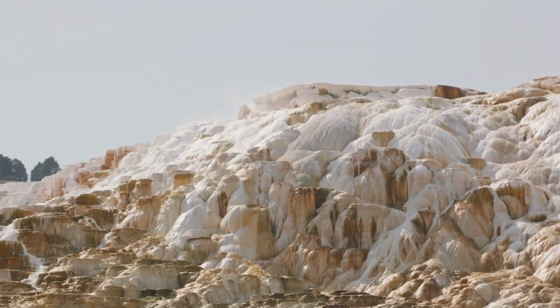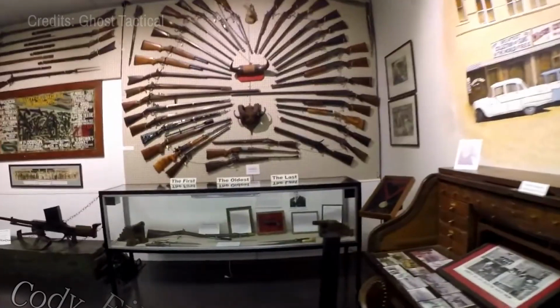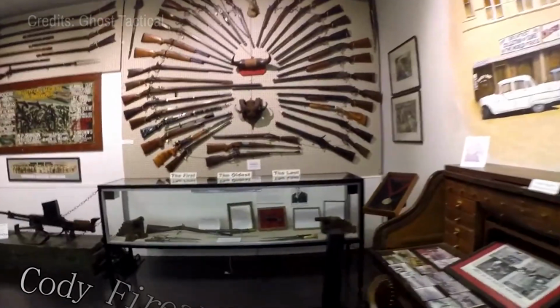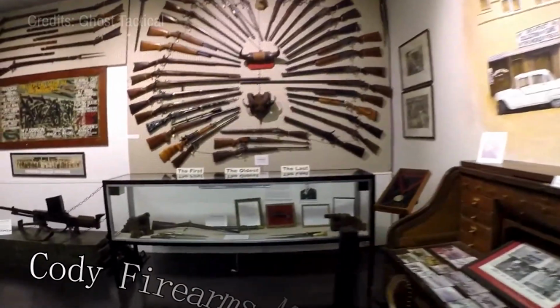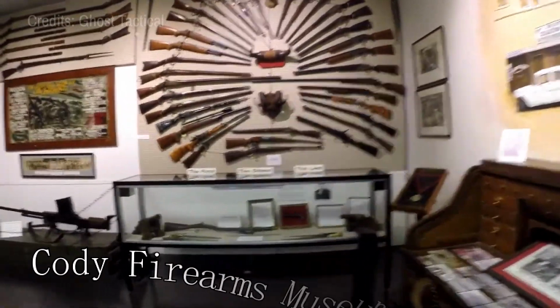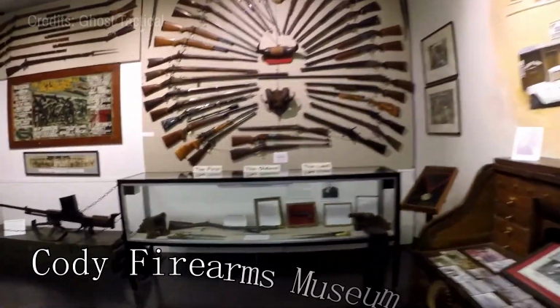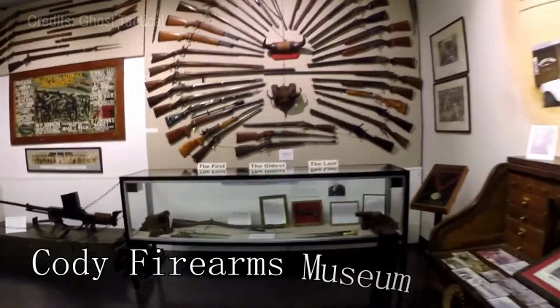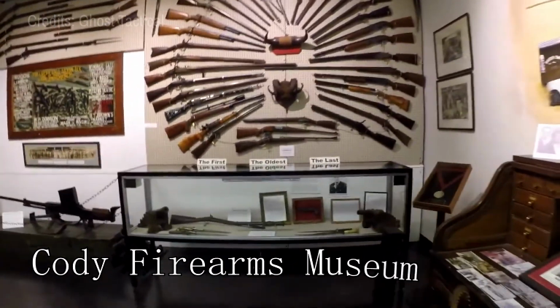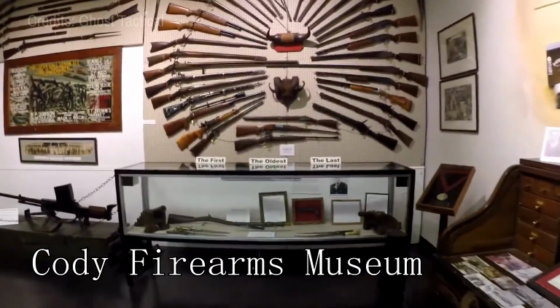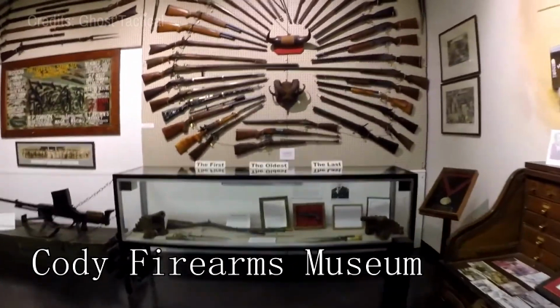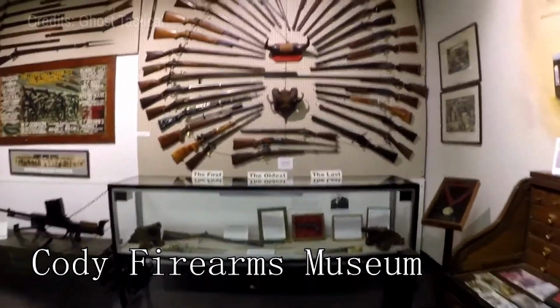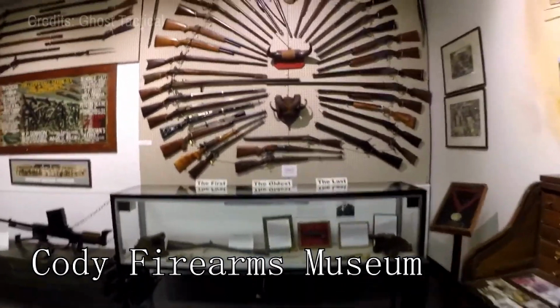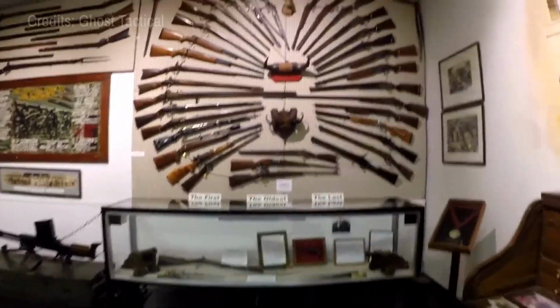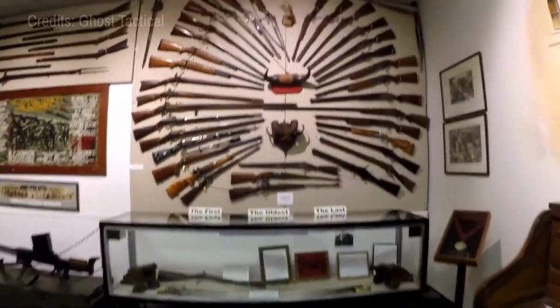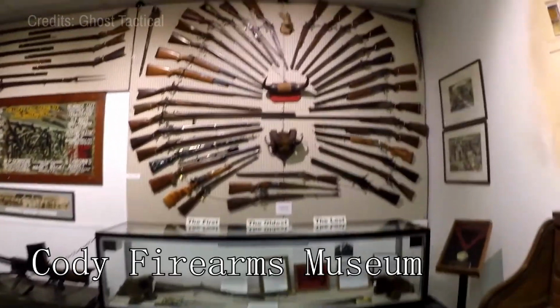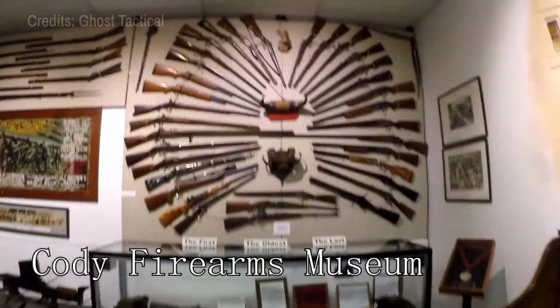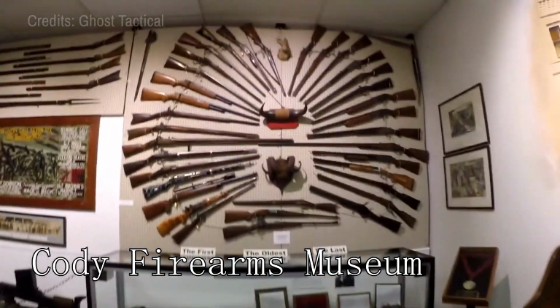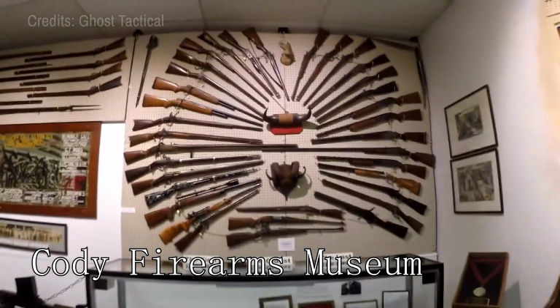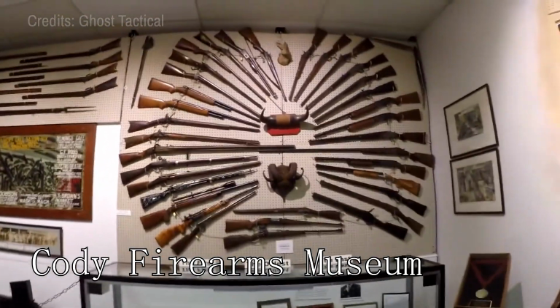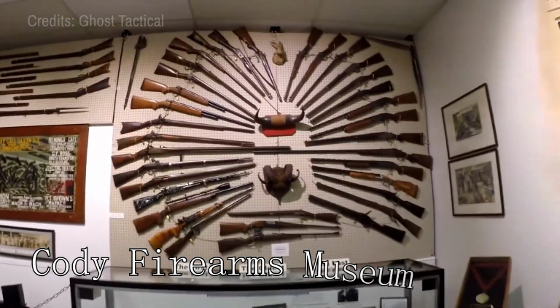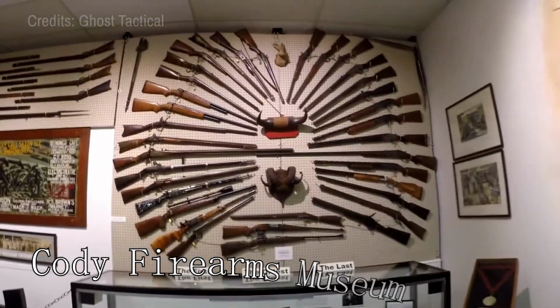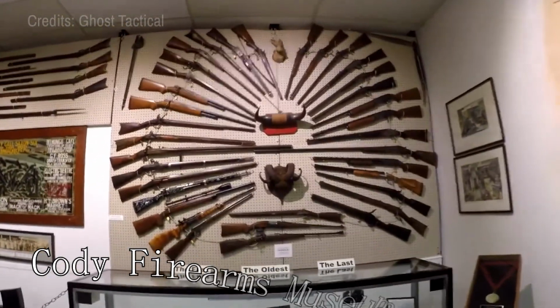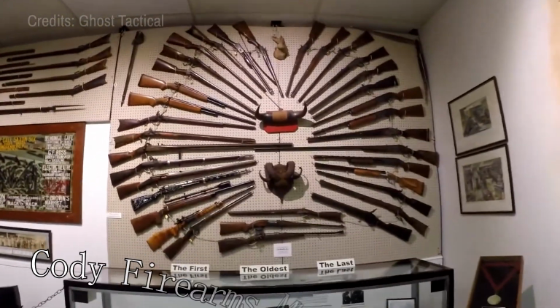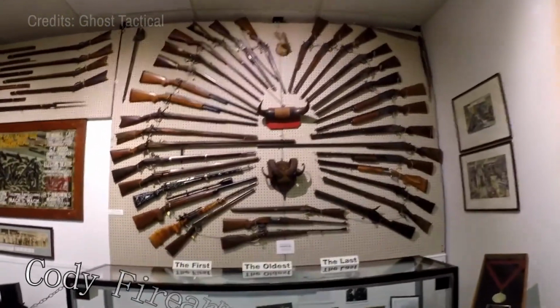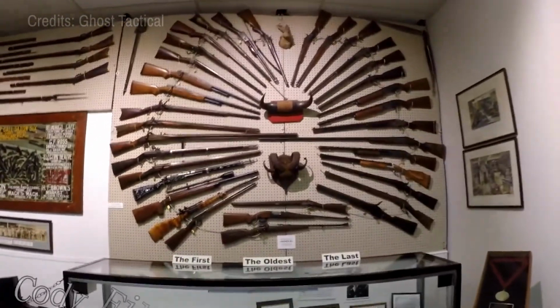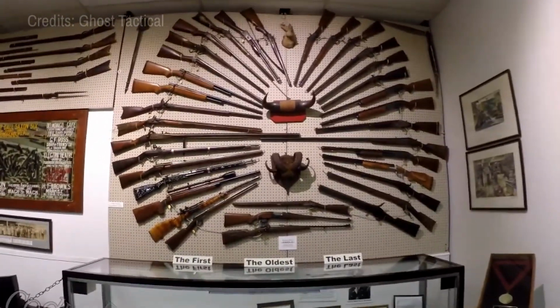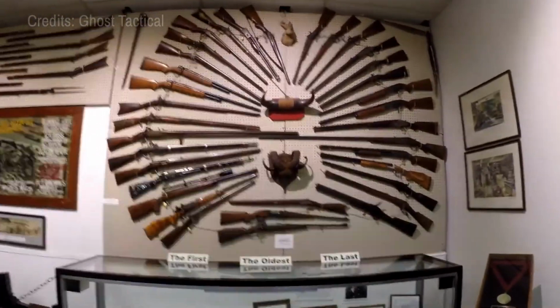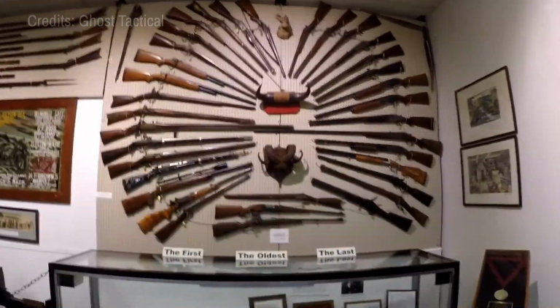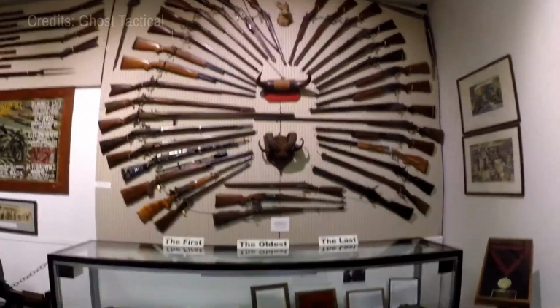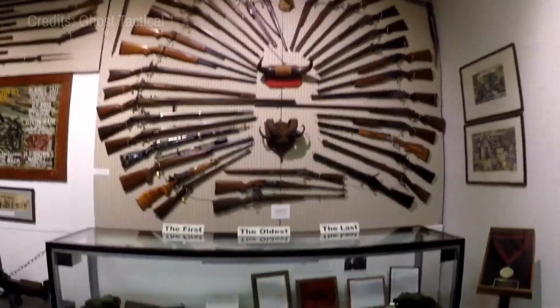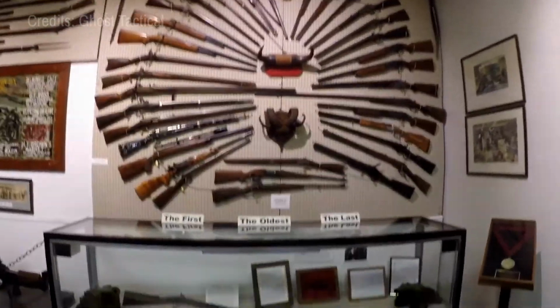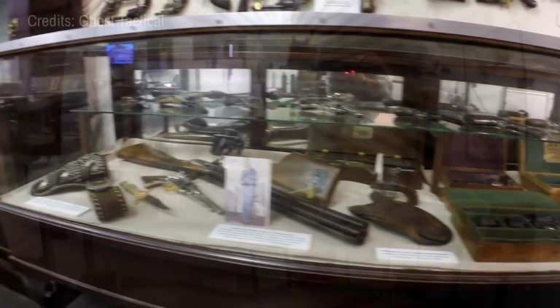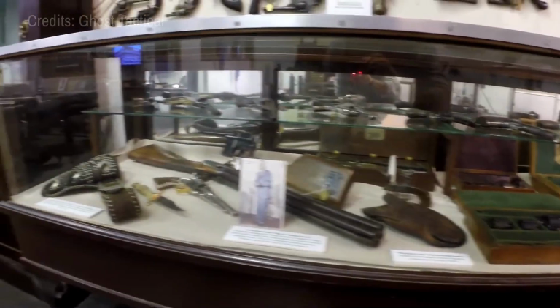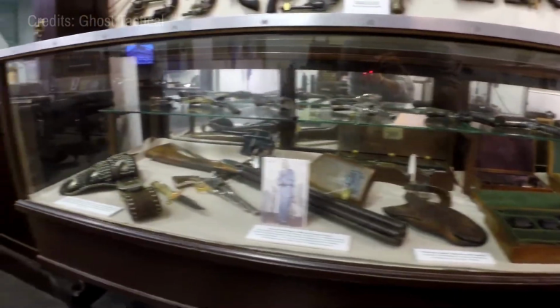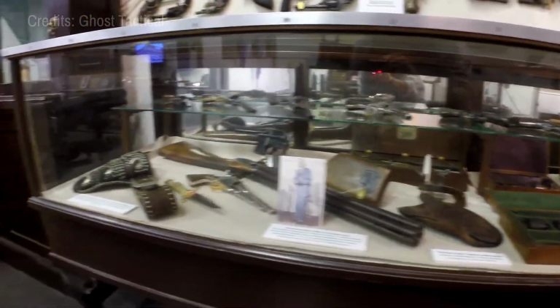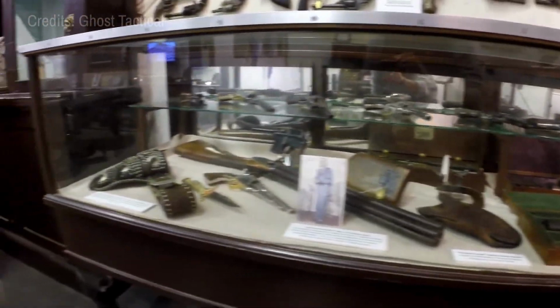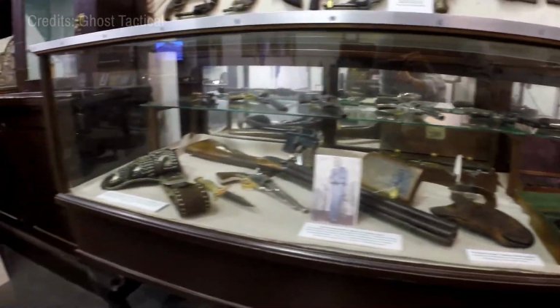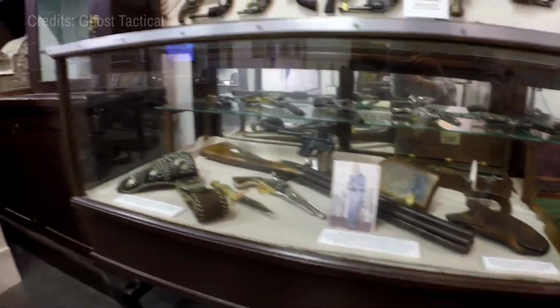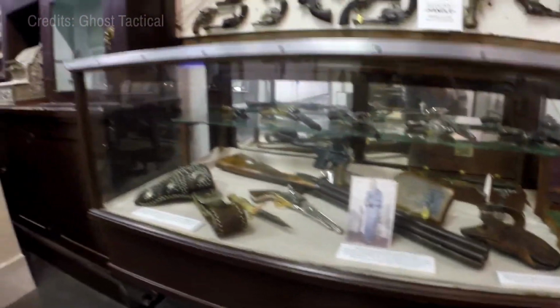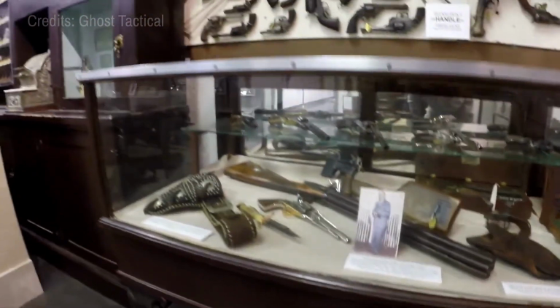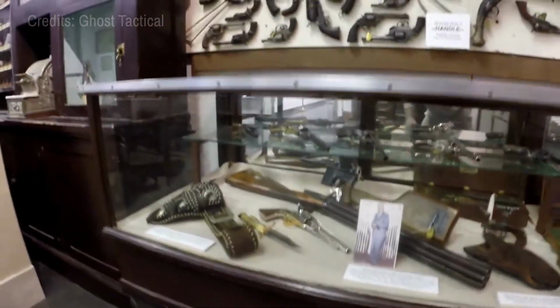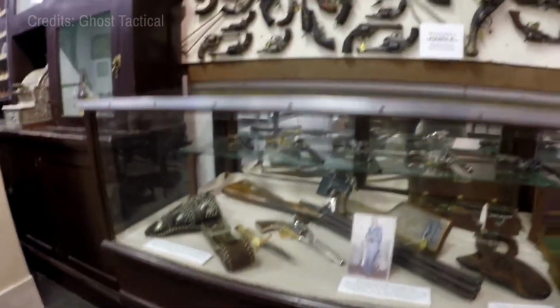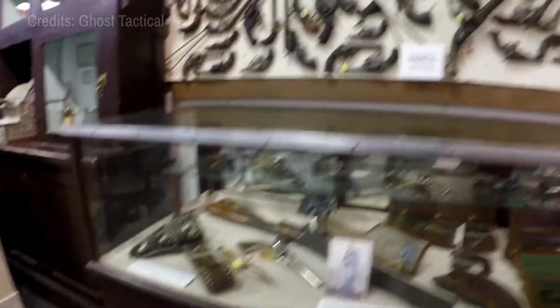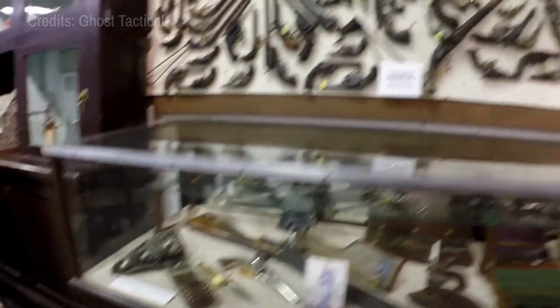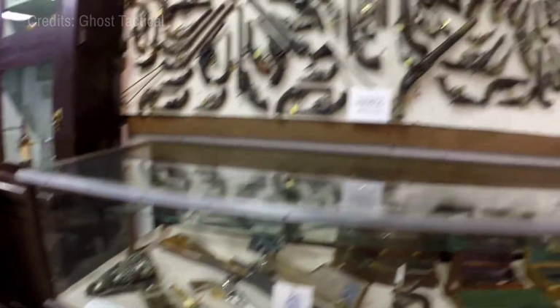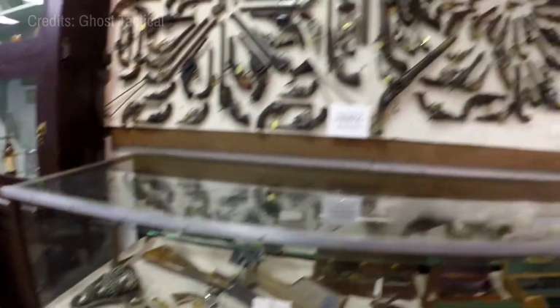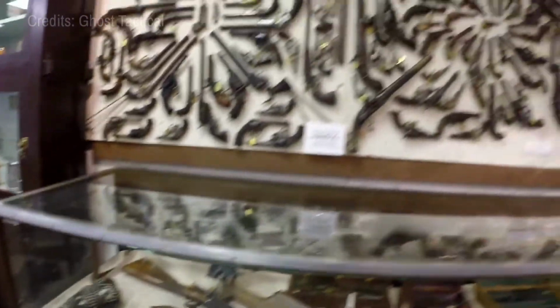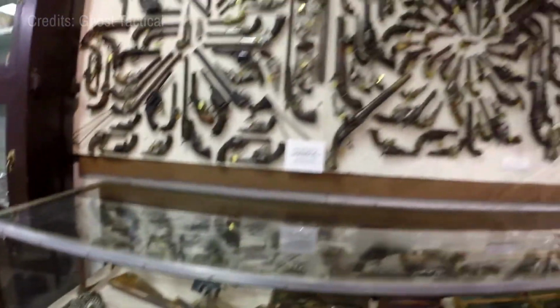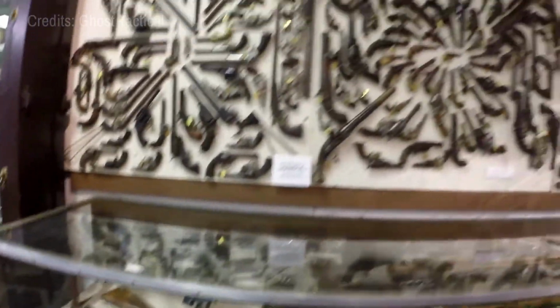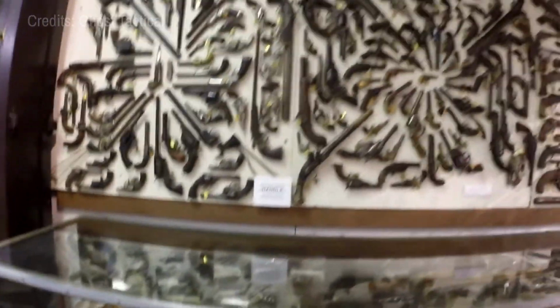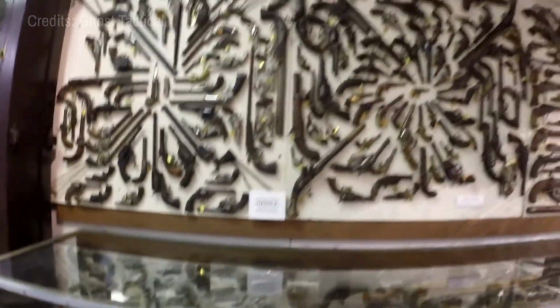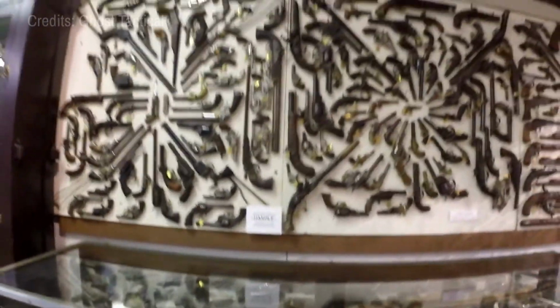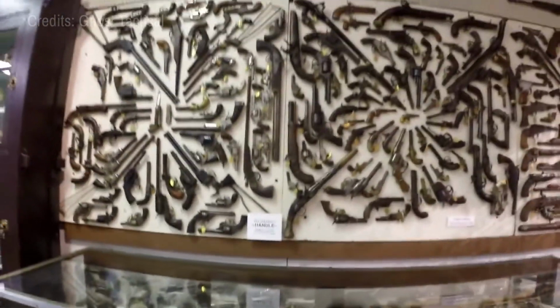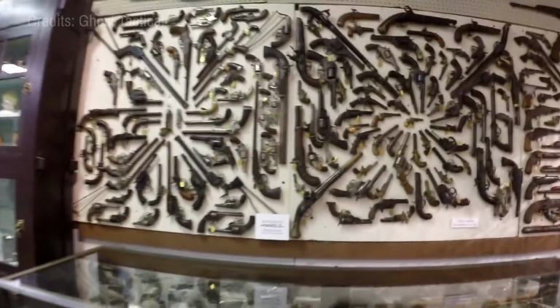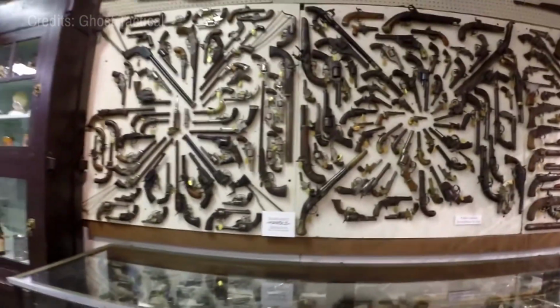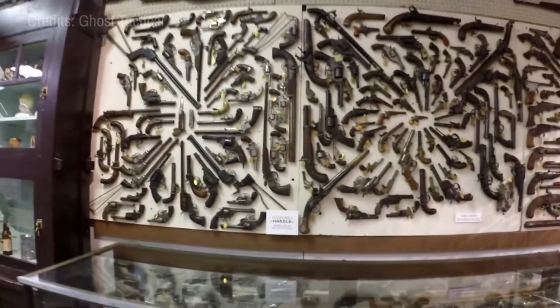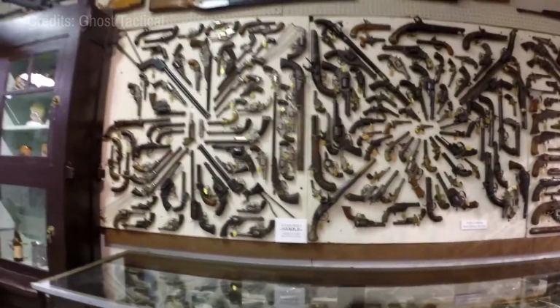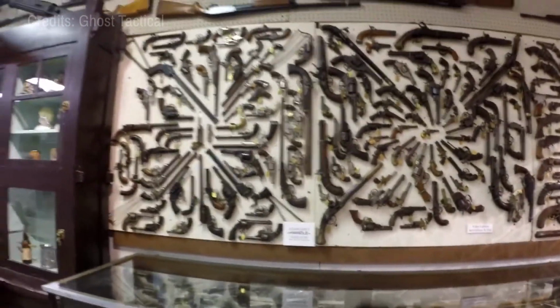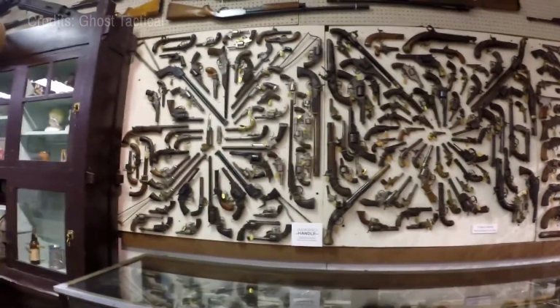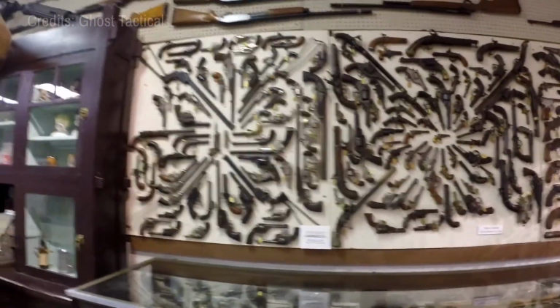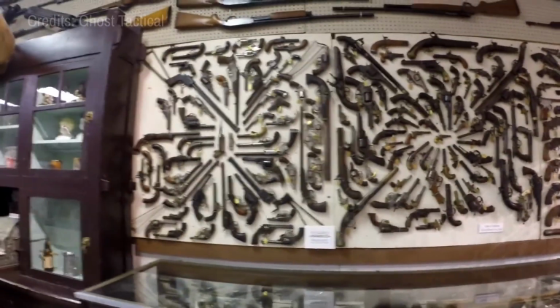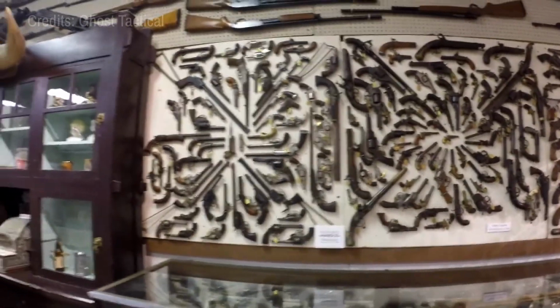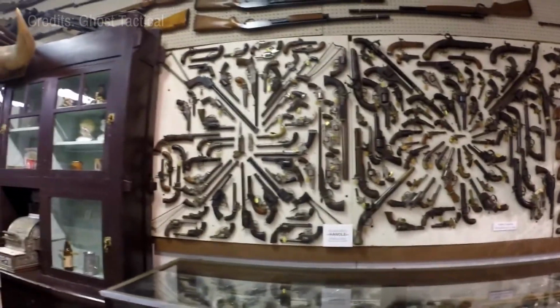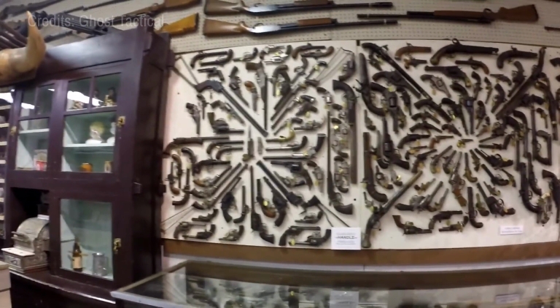At number twenty-two, we have the Cody Firearms Museum. This museum houses an impressive collection of firearms from around the world.